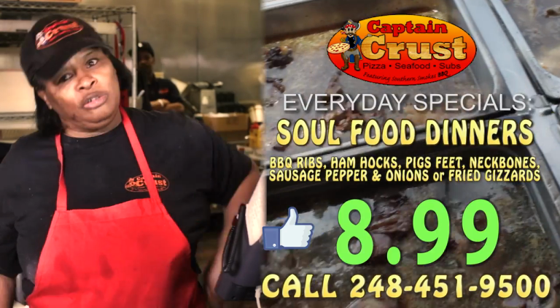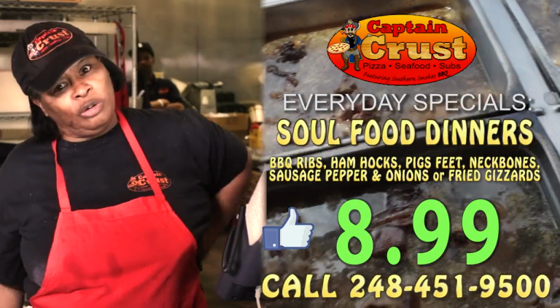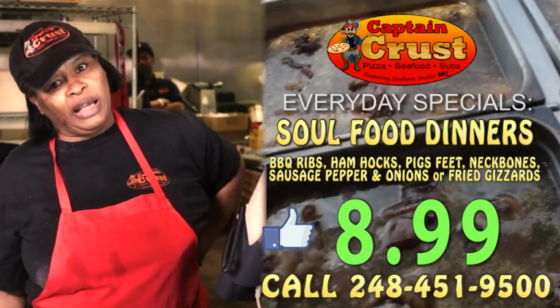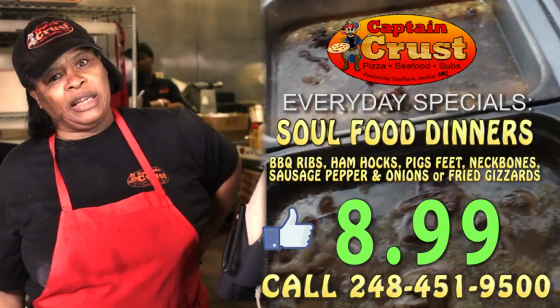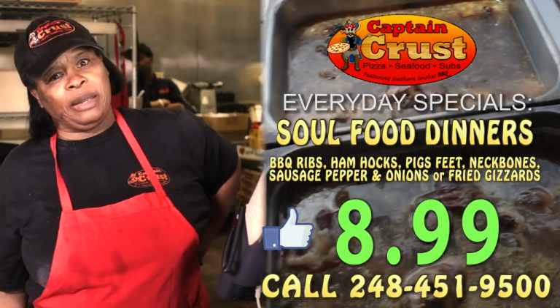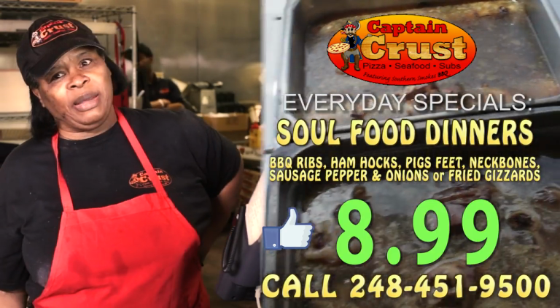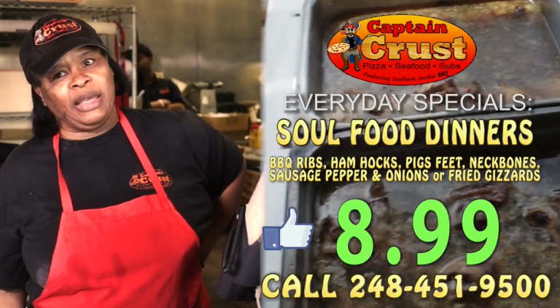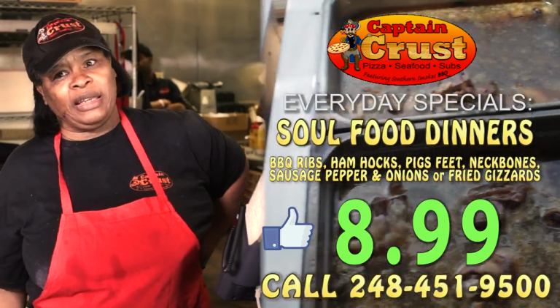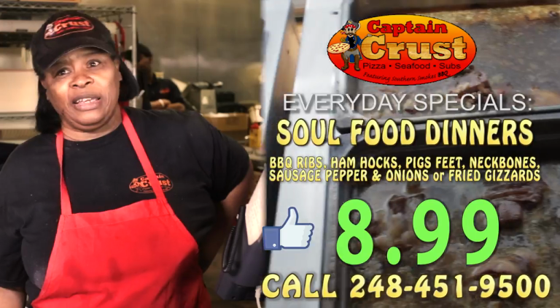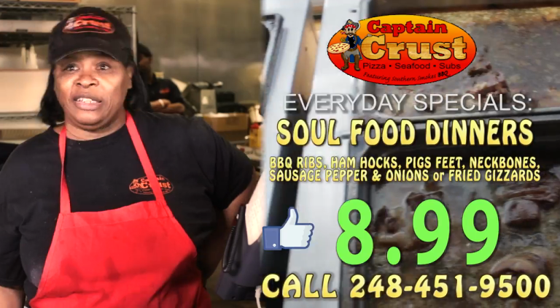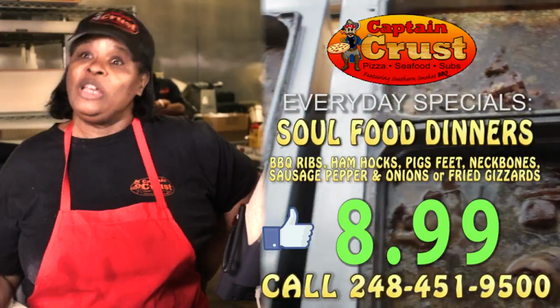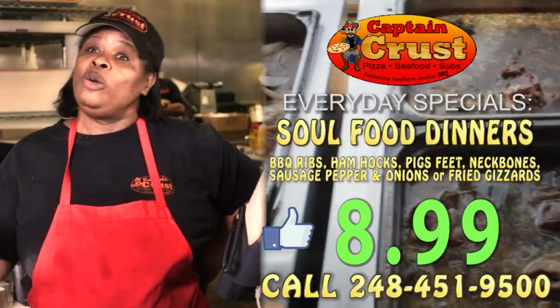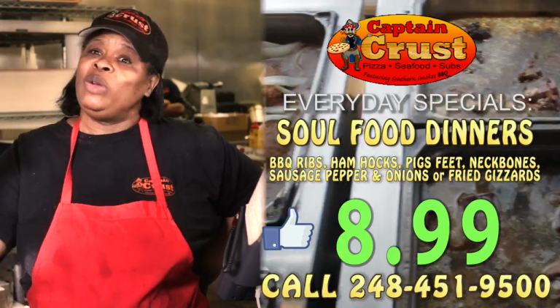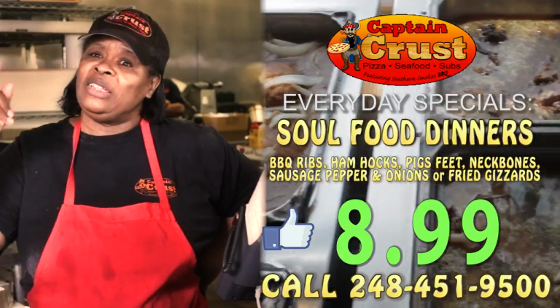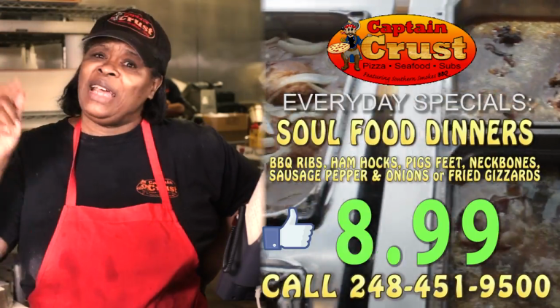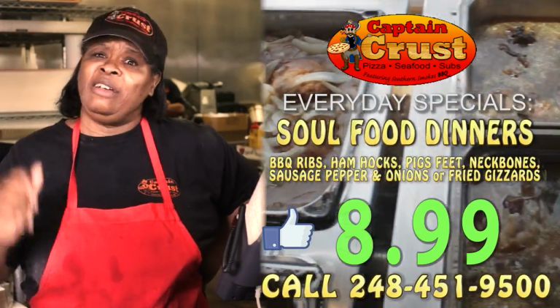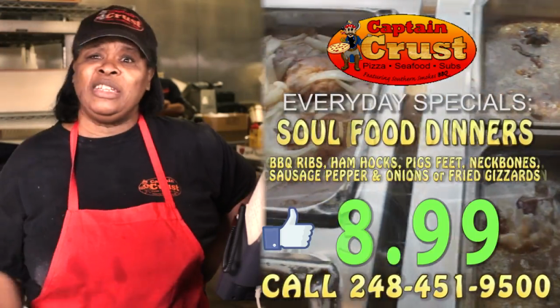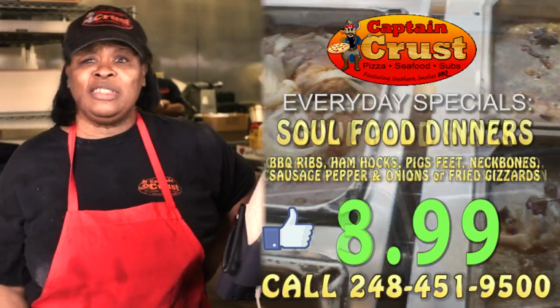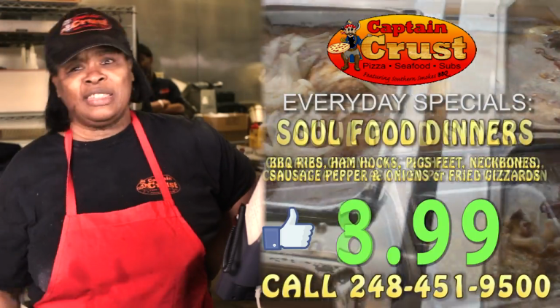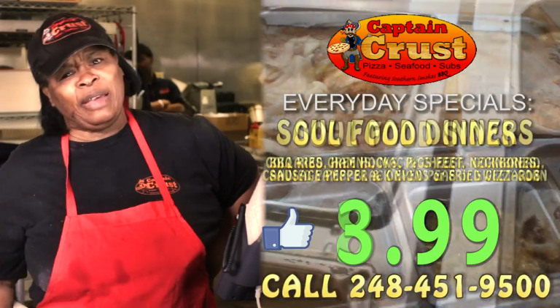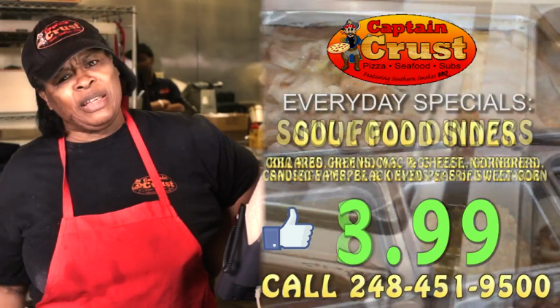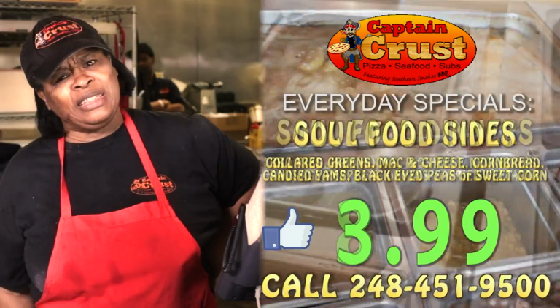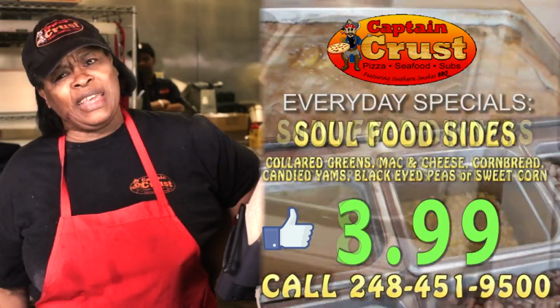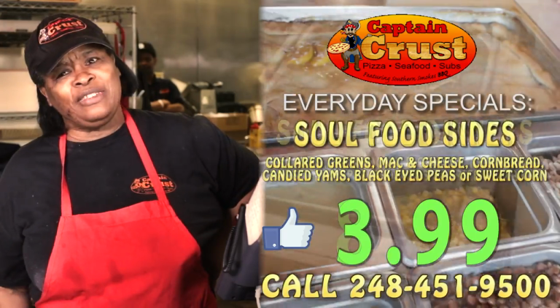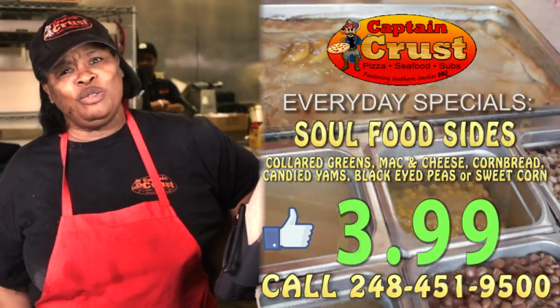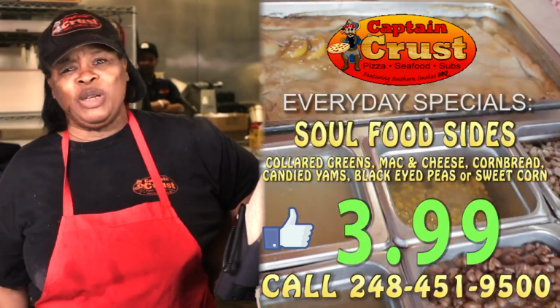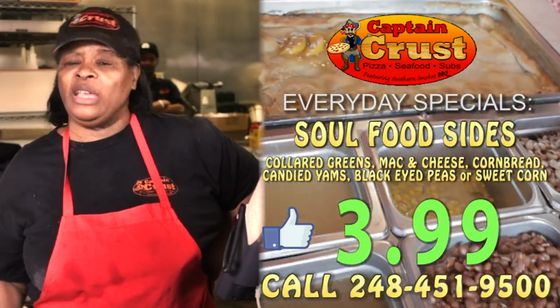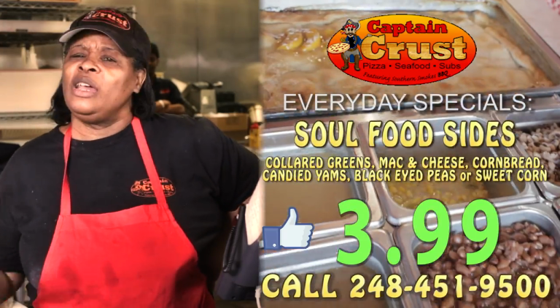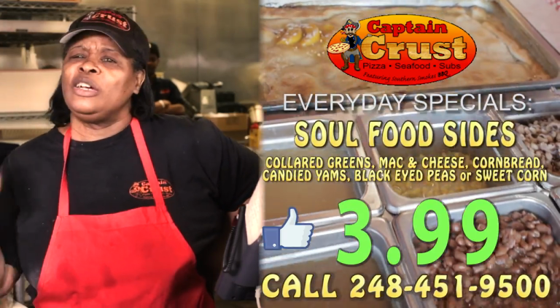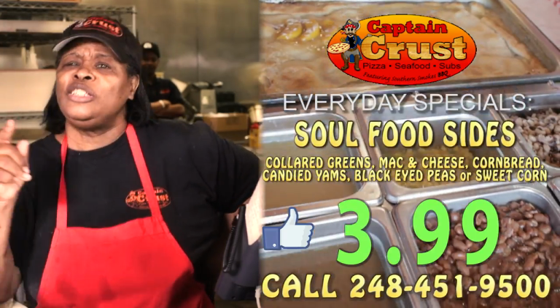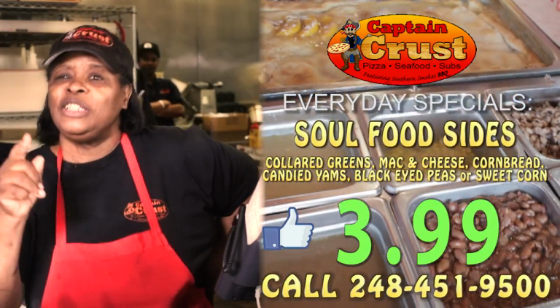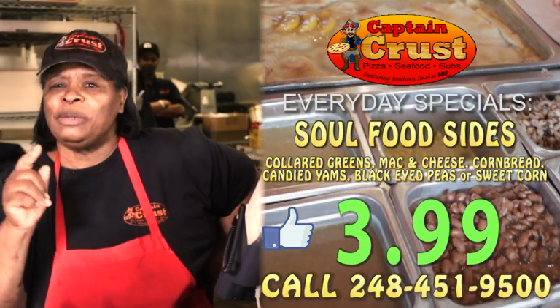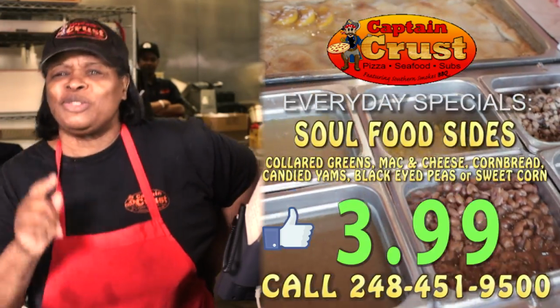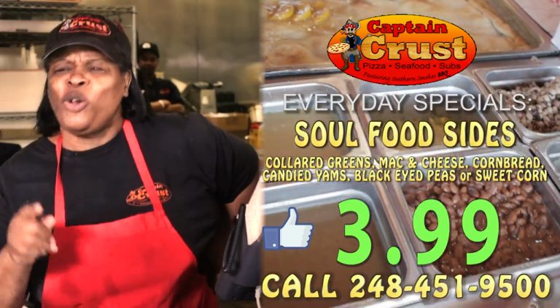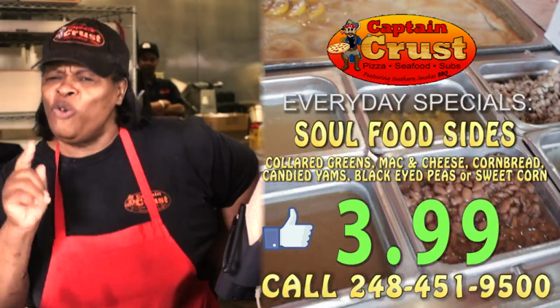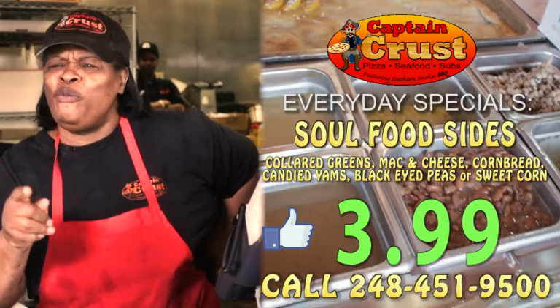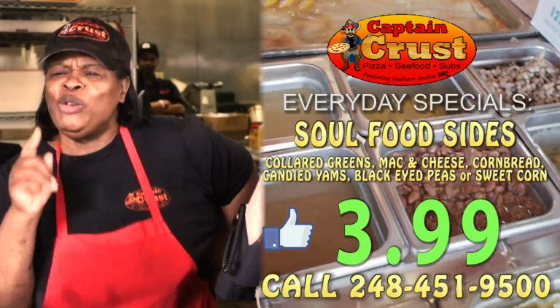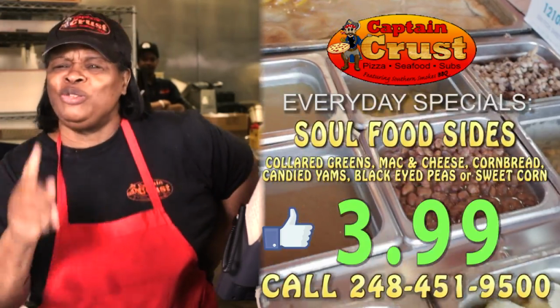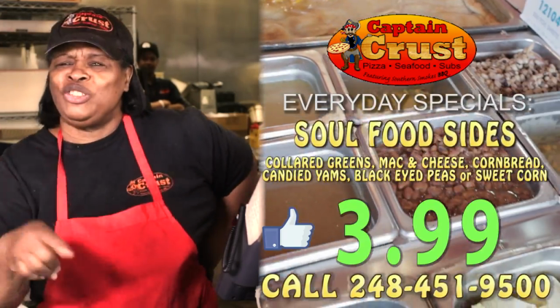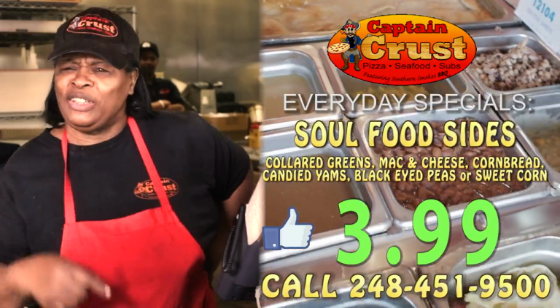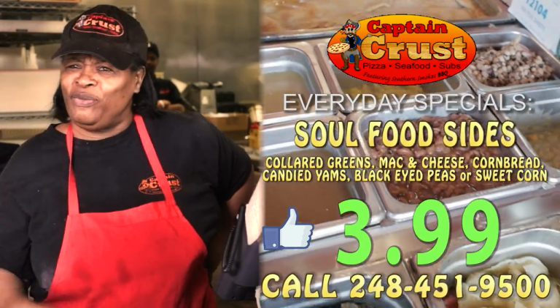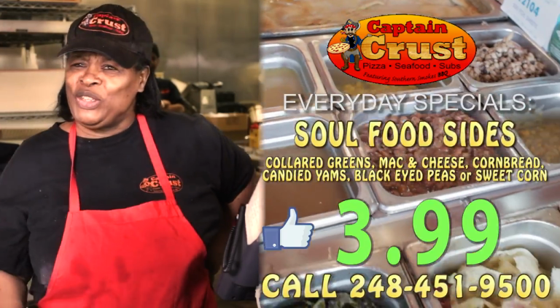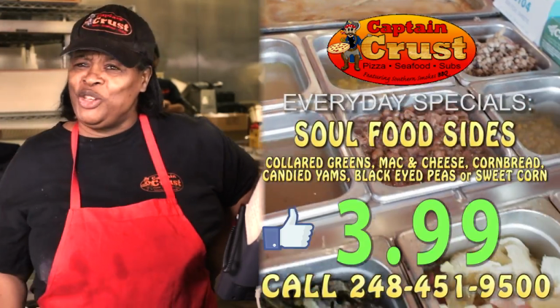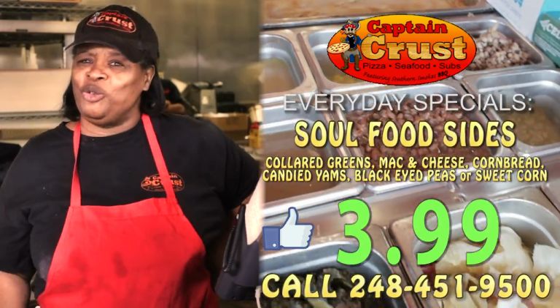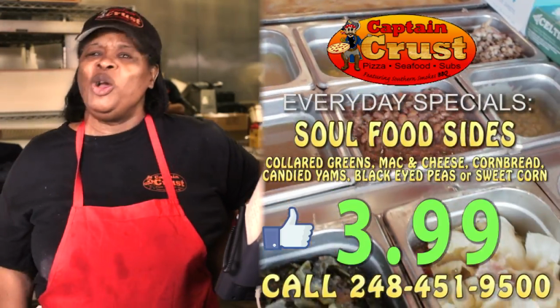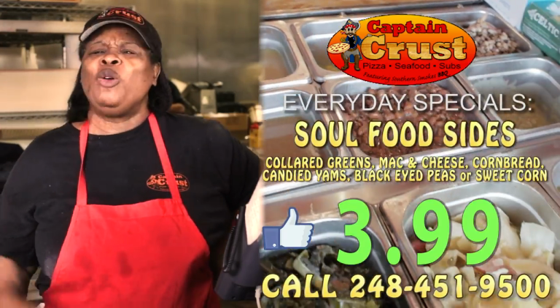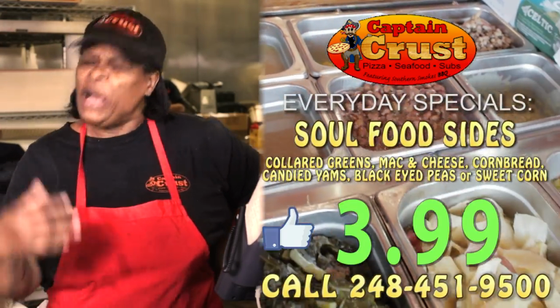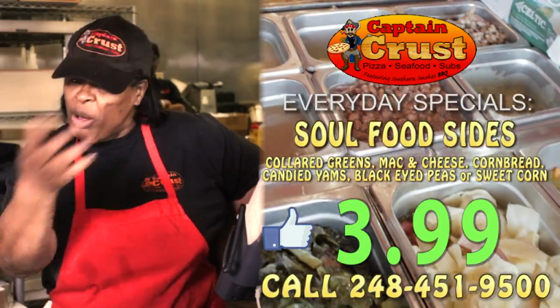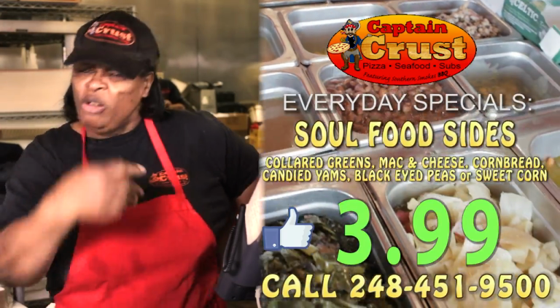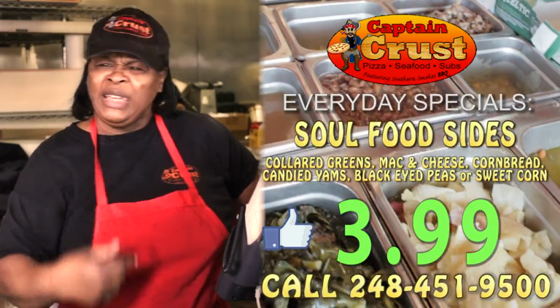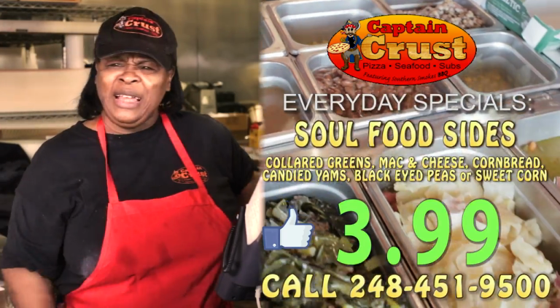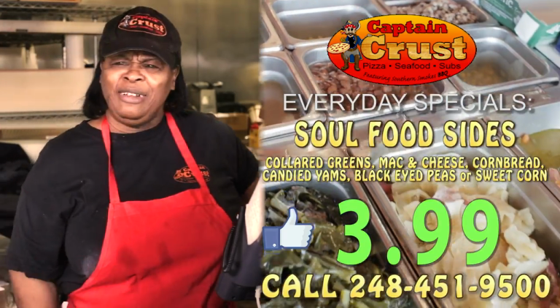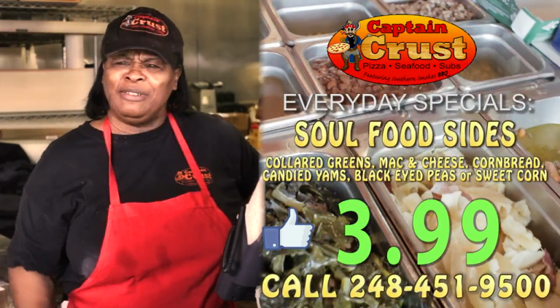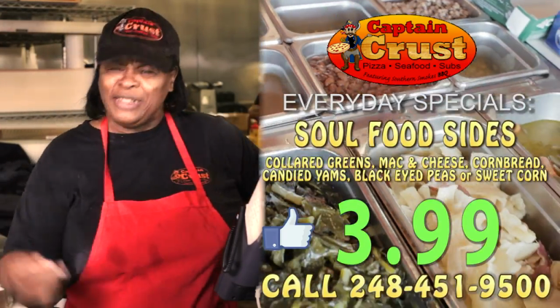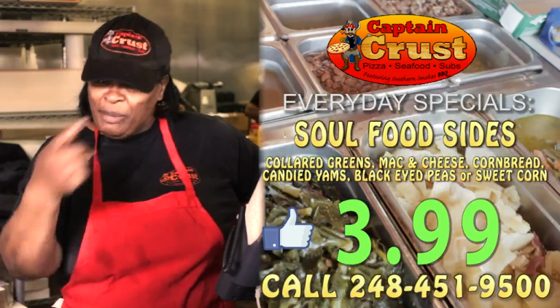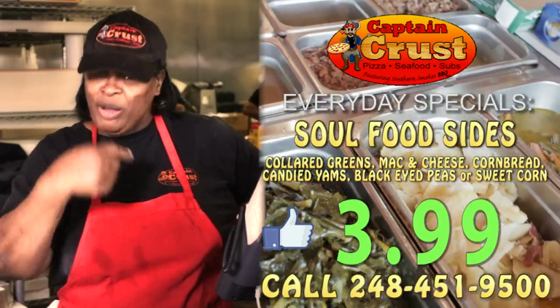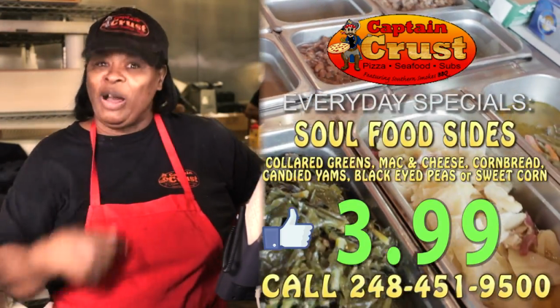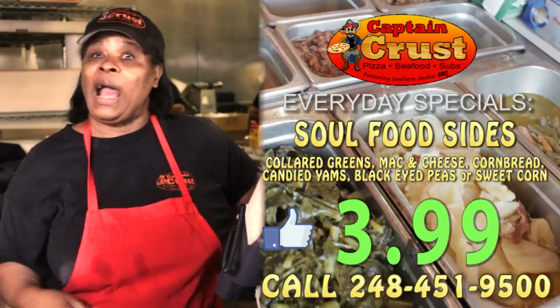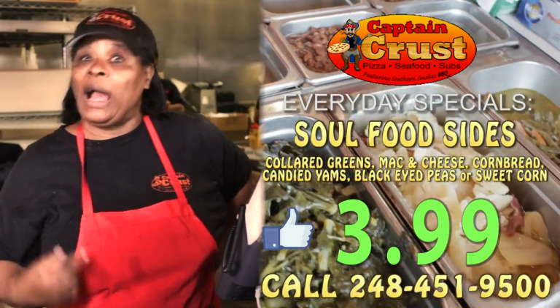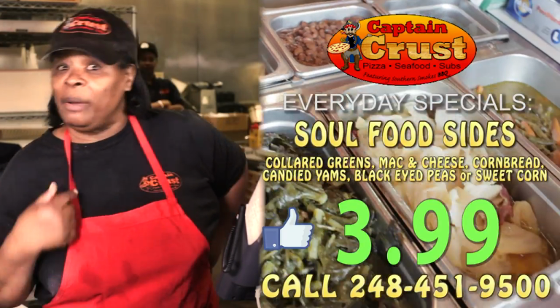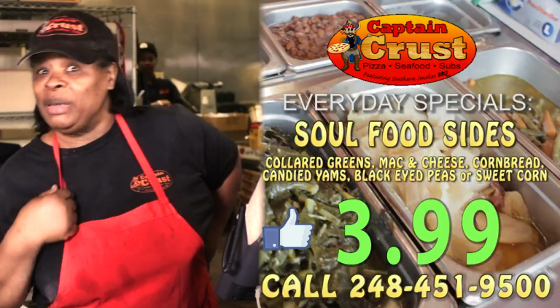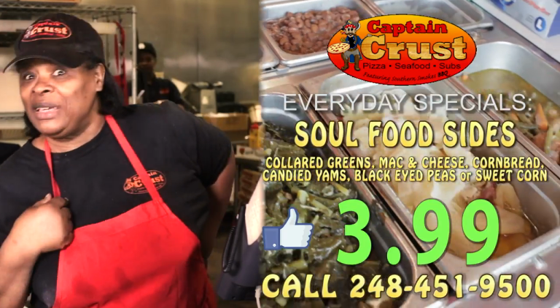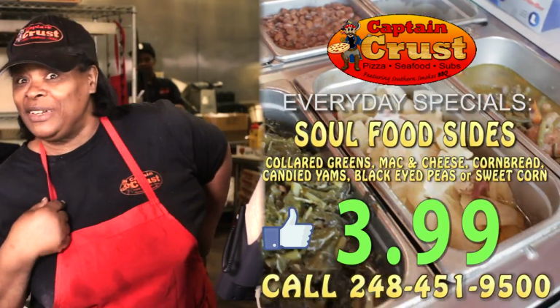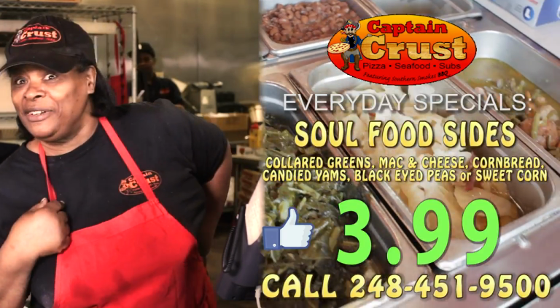You know how bad that is. We're down here seven days a week cooking up soul food just for you. Come on down. Come on. I'll be here.